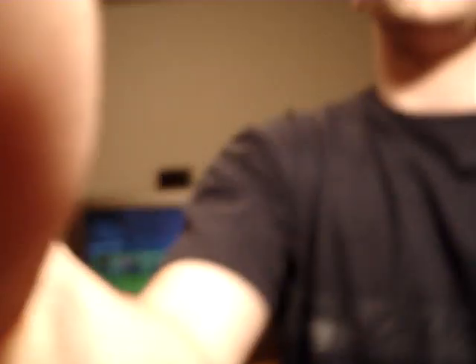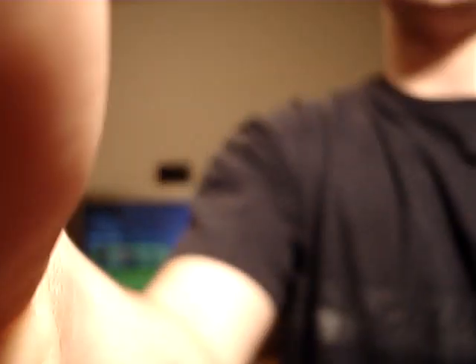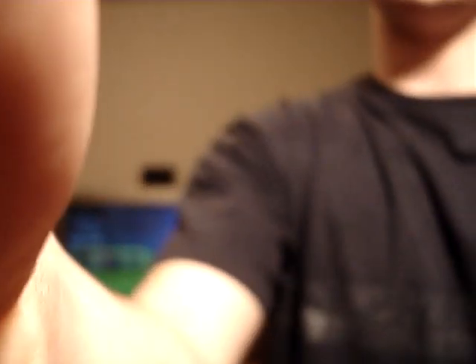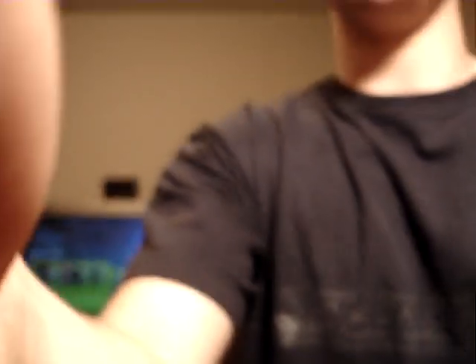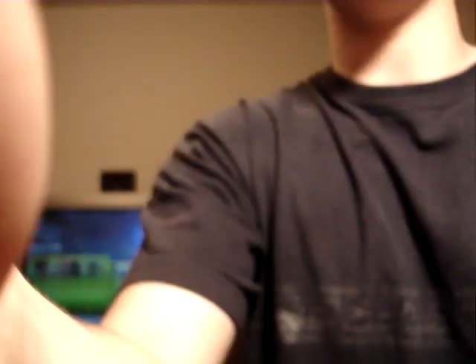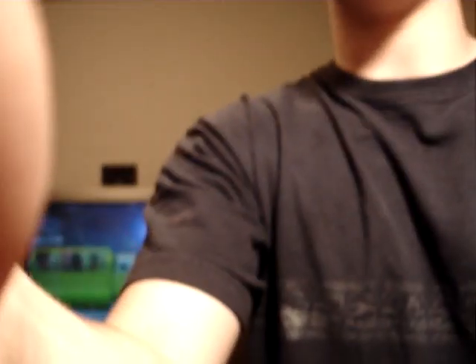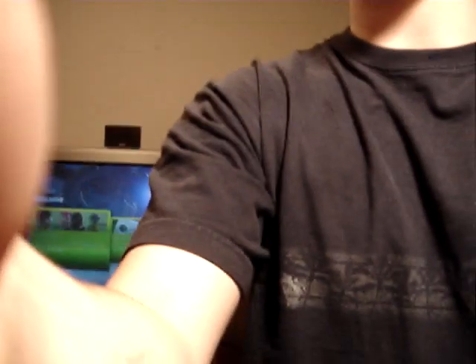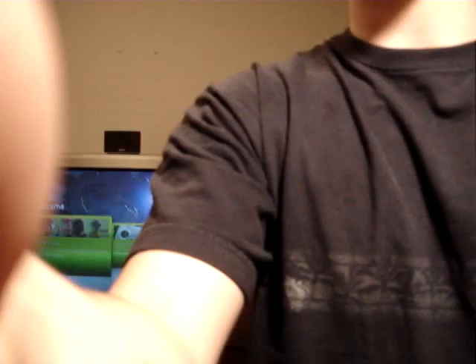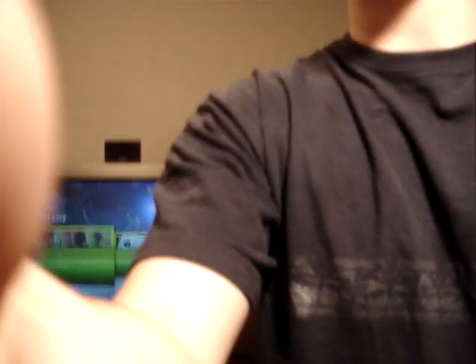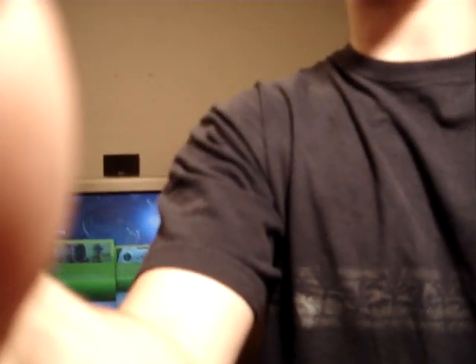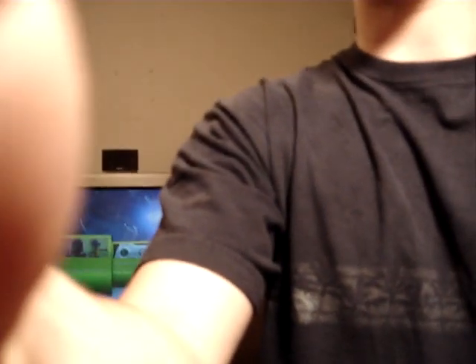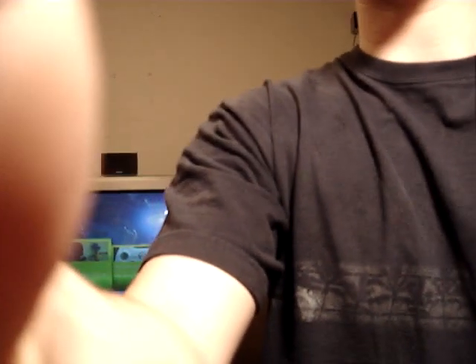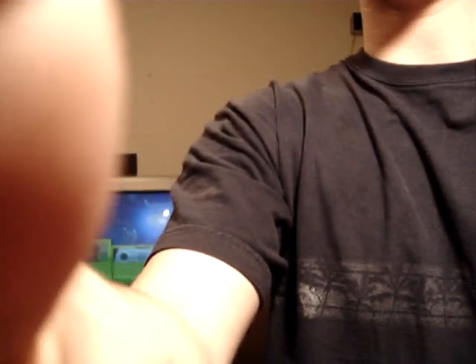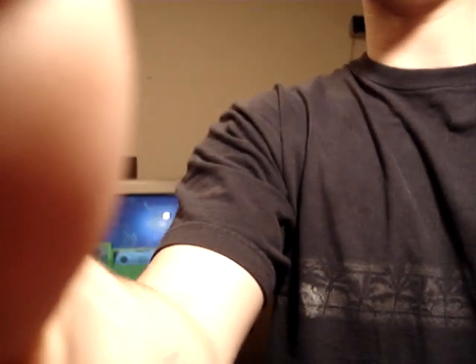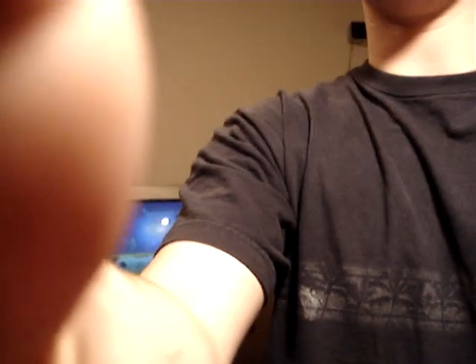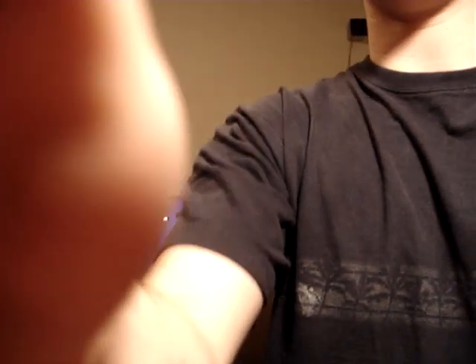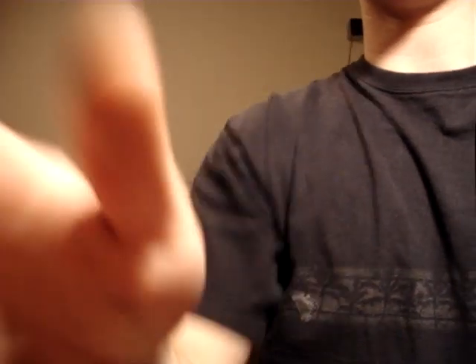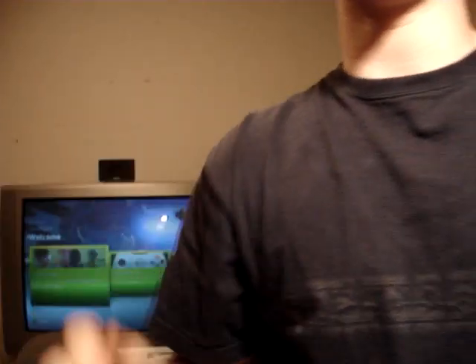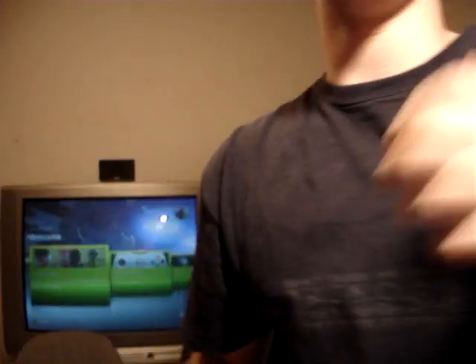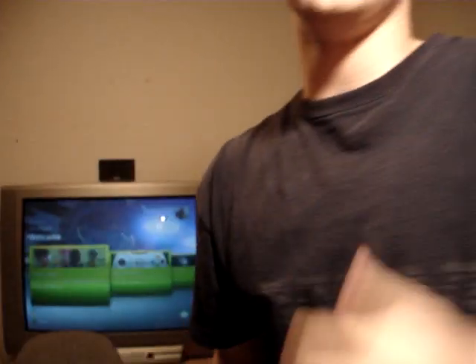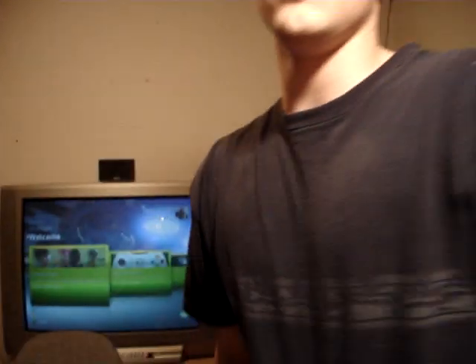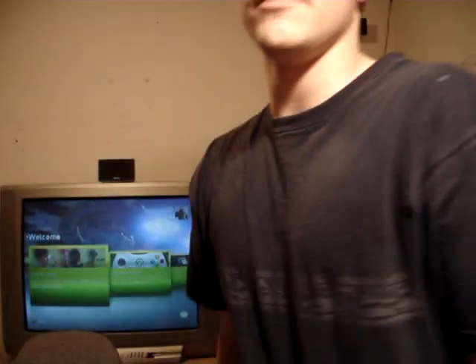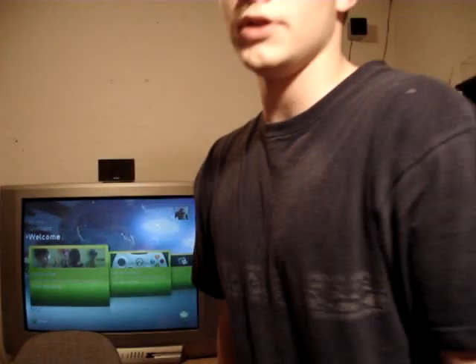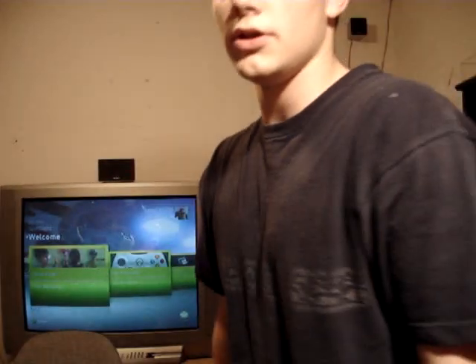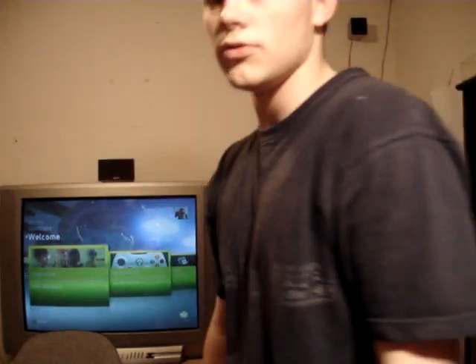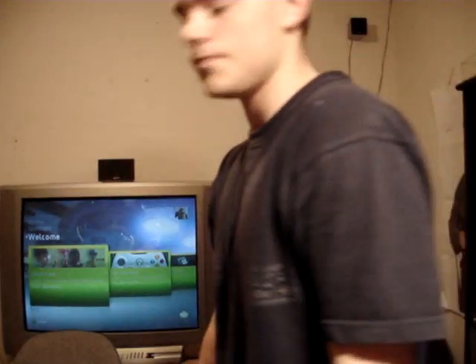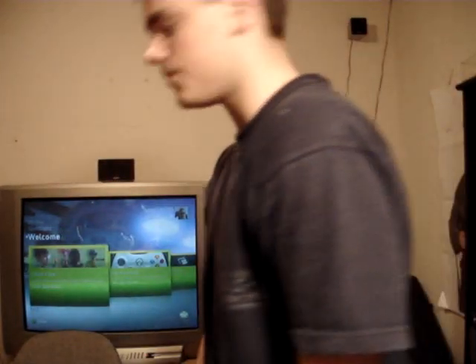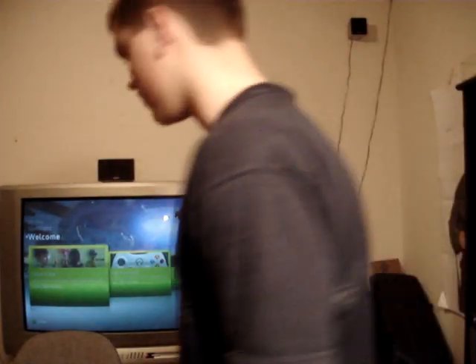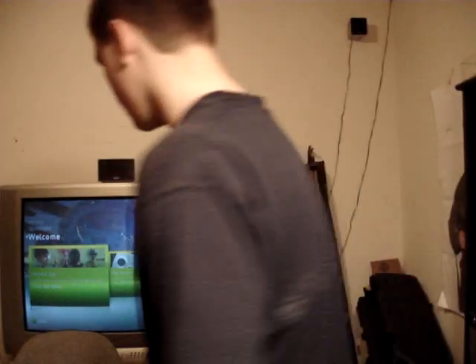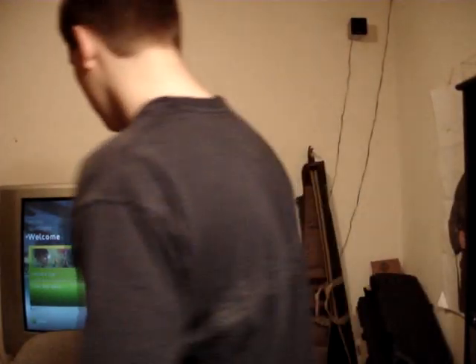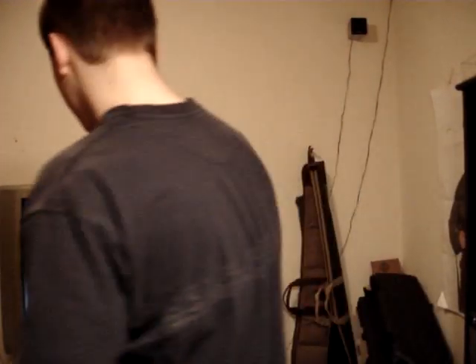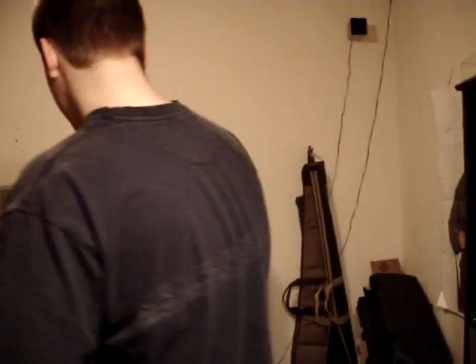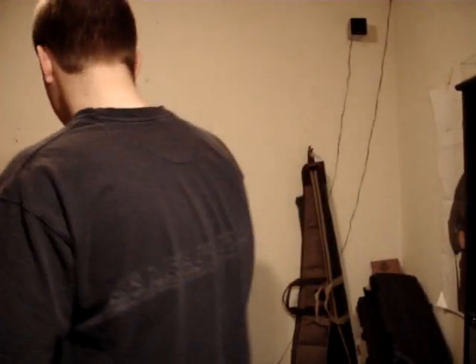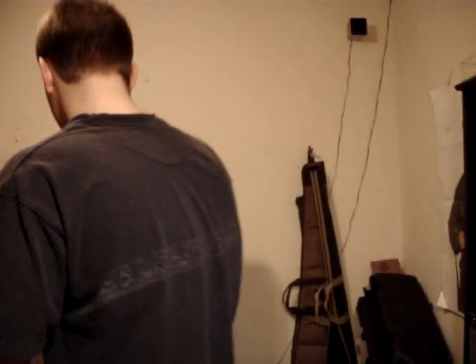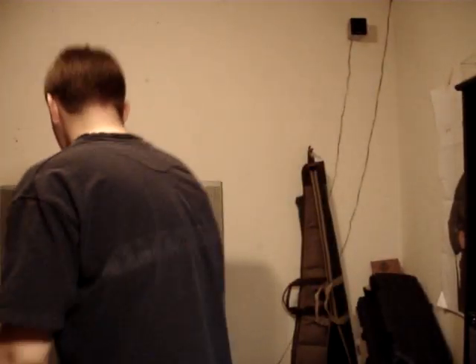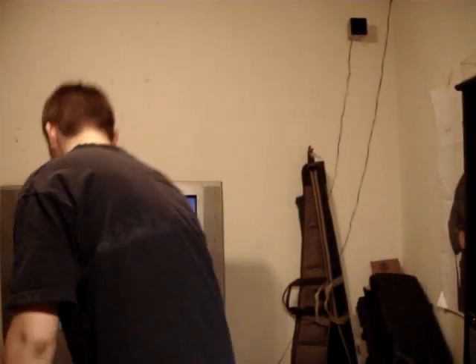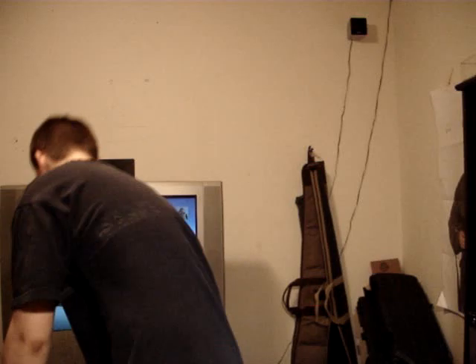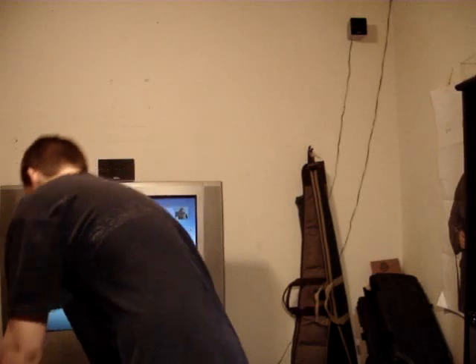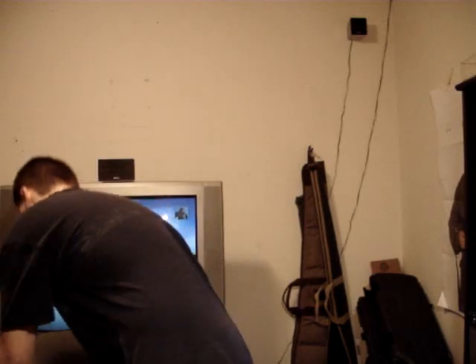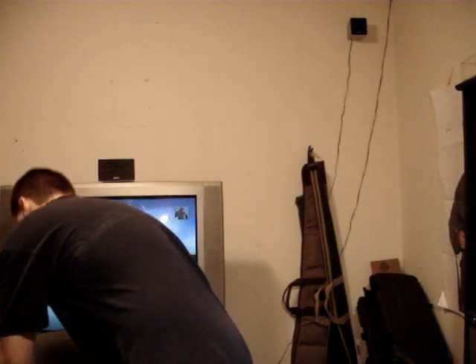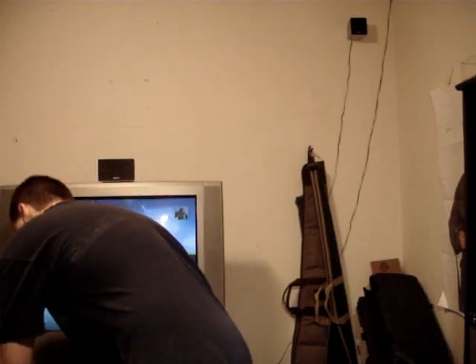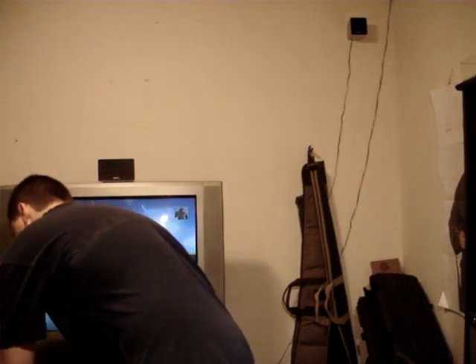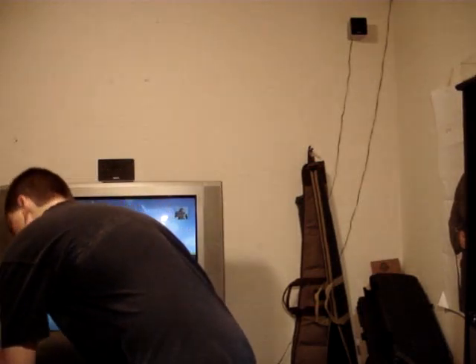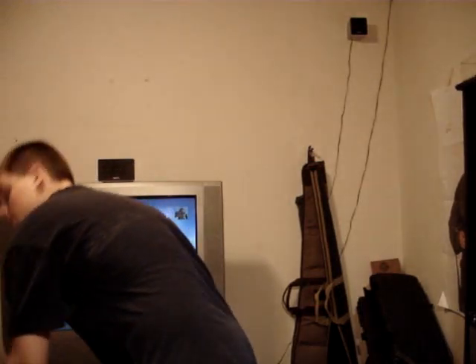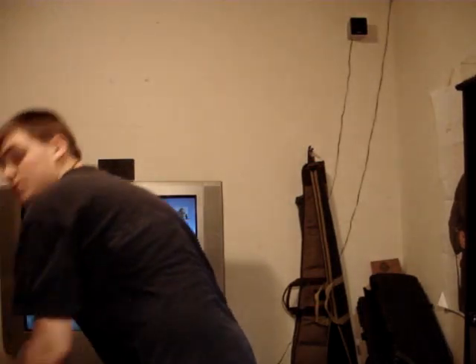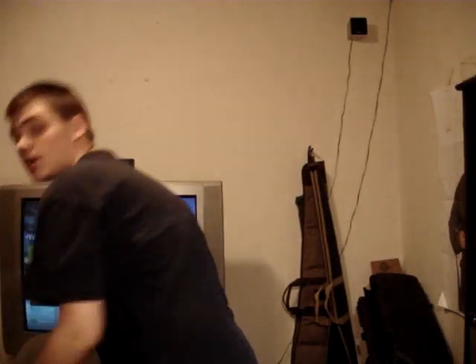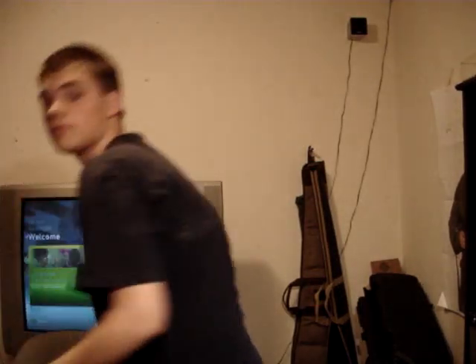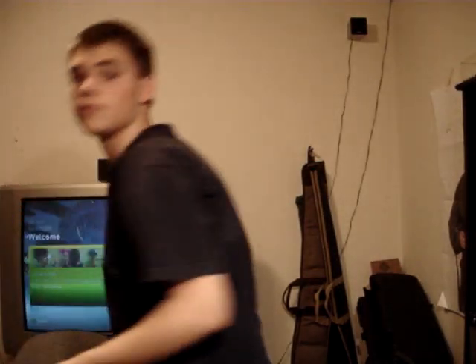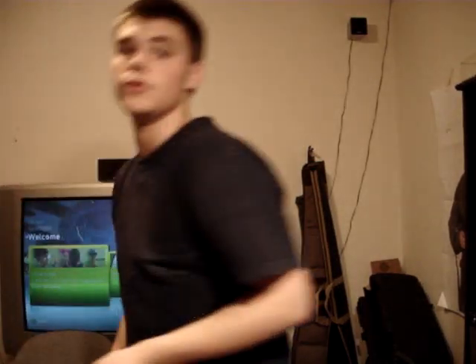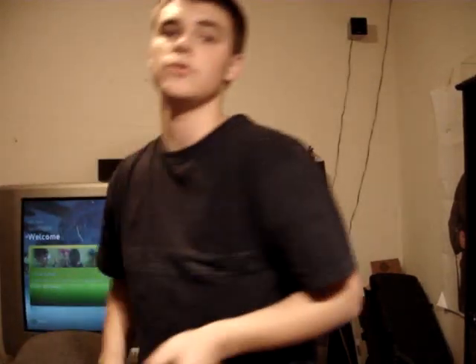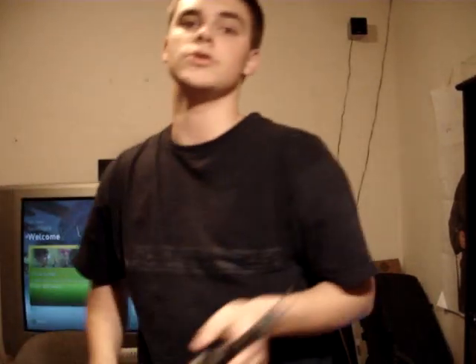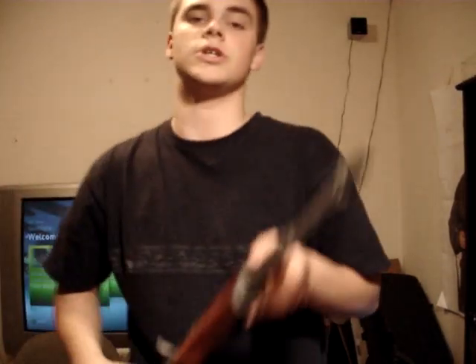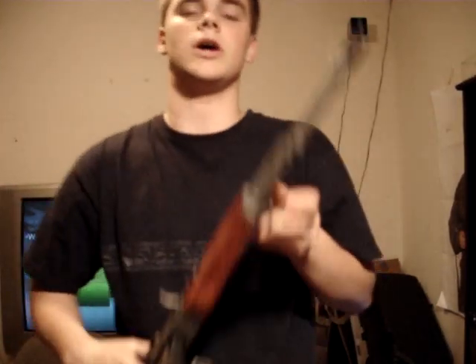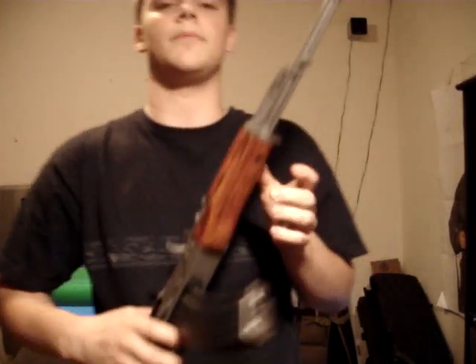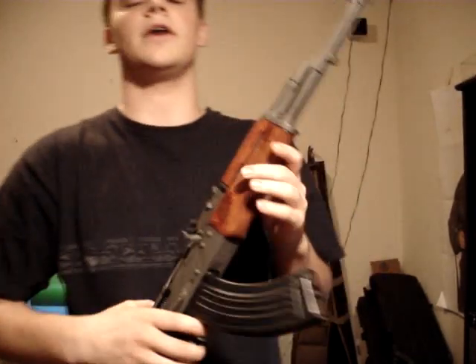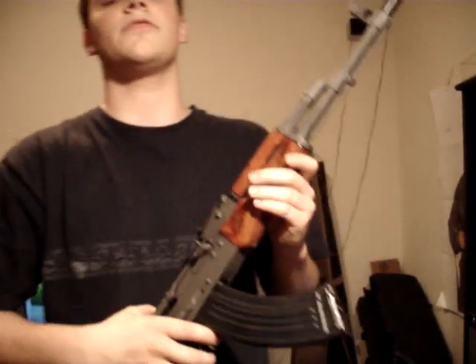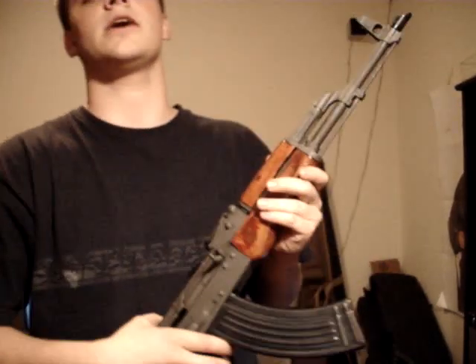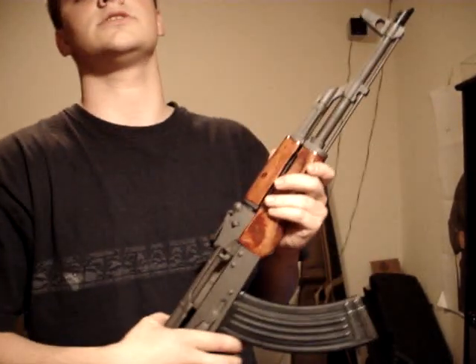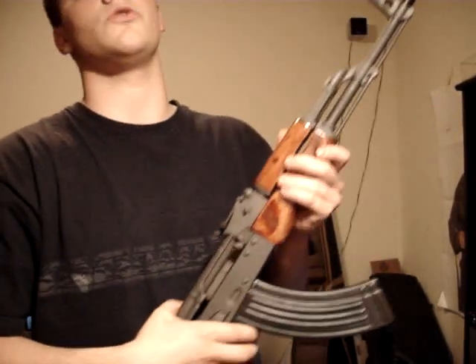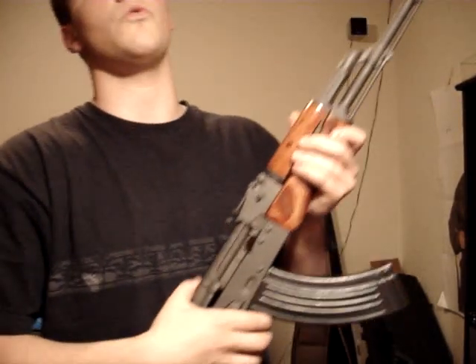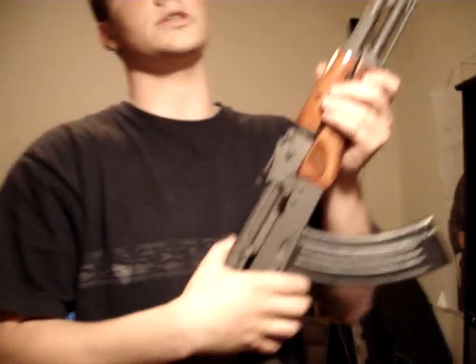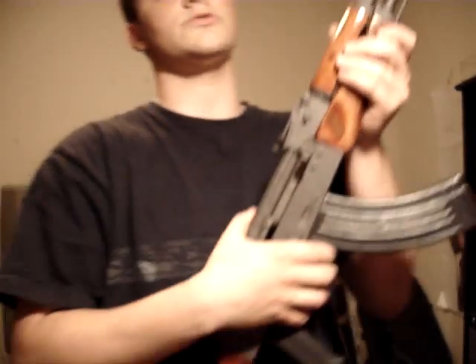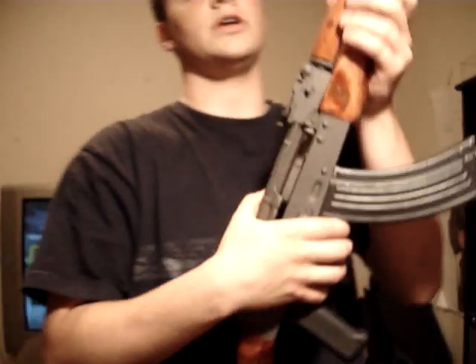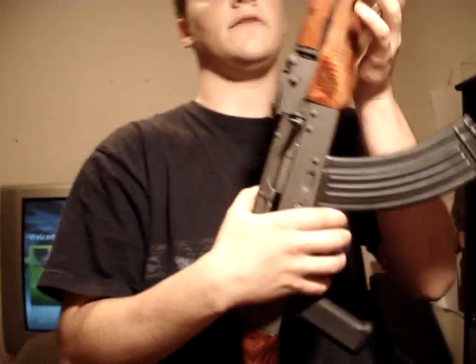Hi guys, Spartan765. Today I'm doing a video based on a question asked by several viewers on my thoughts on the Wasr-10.